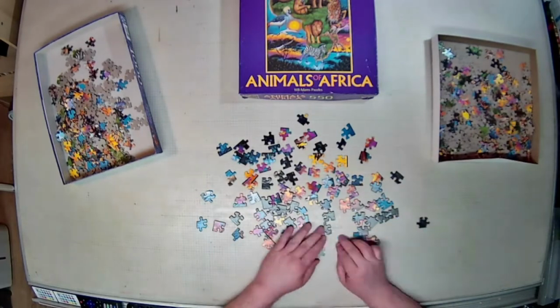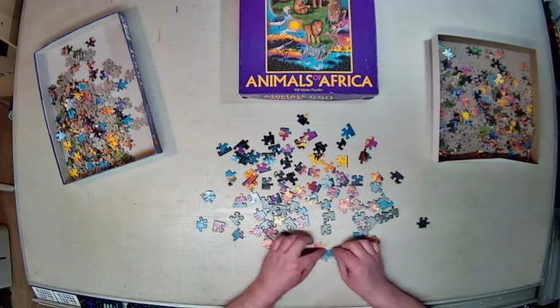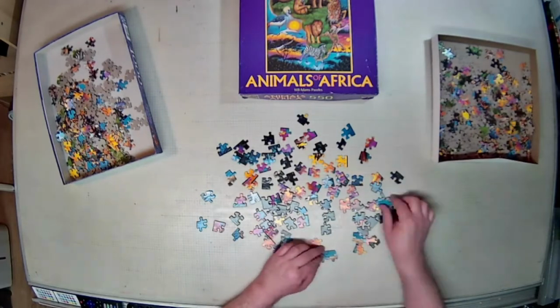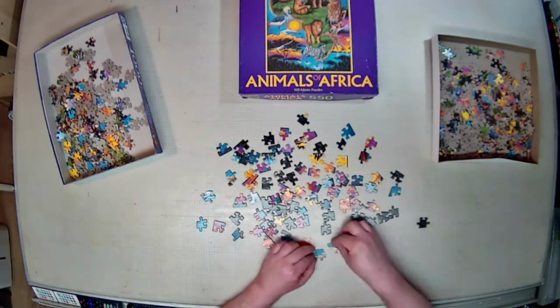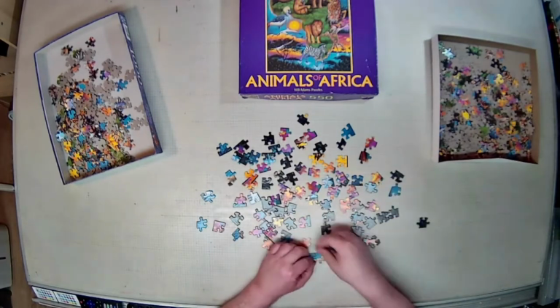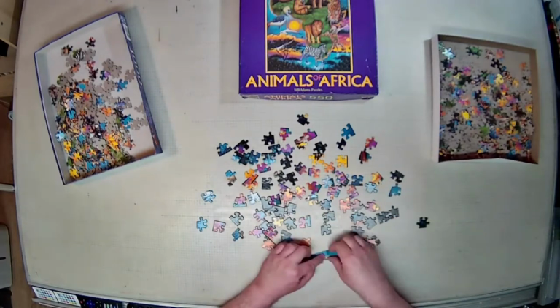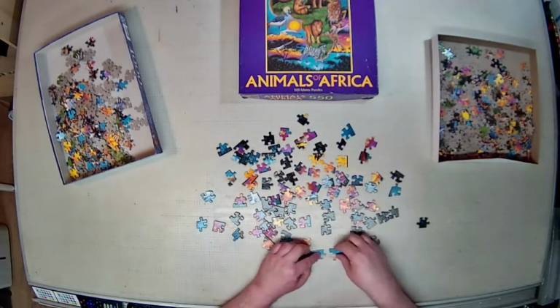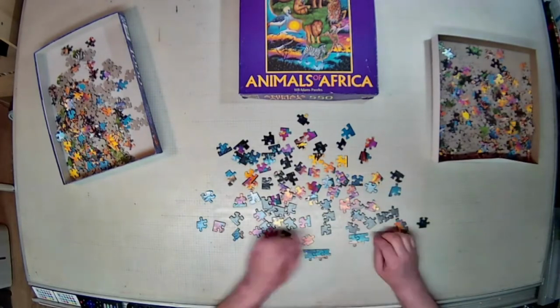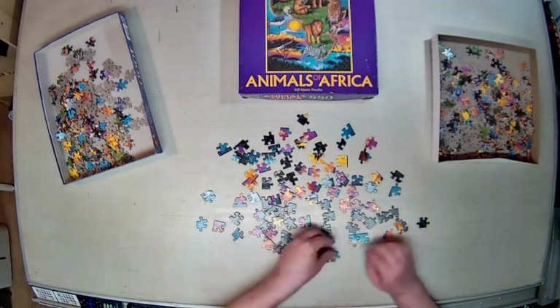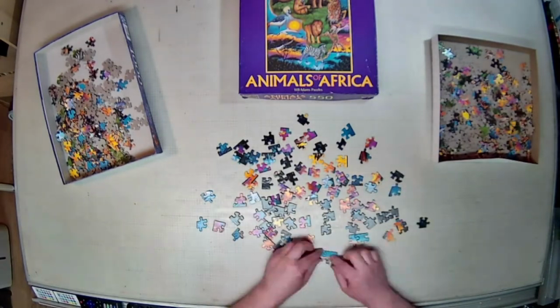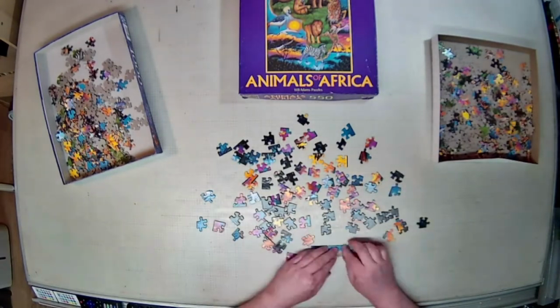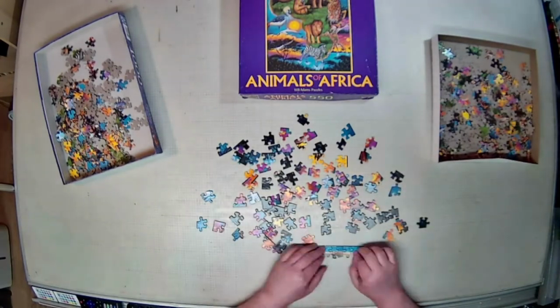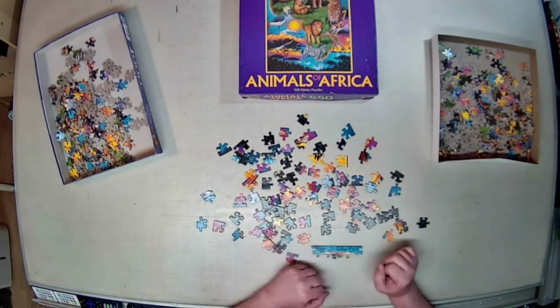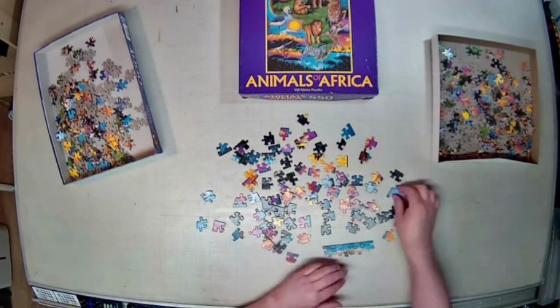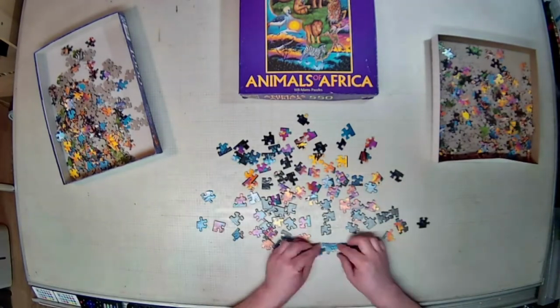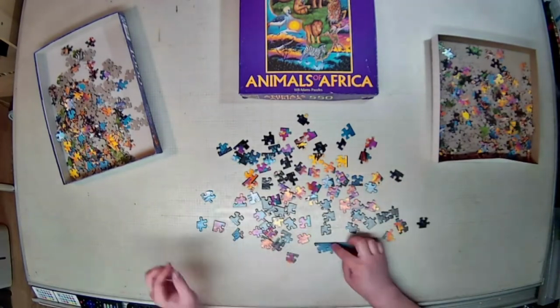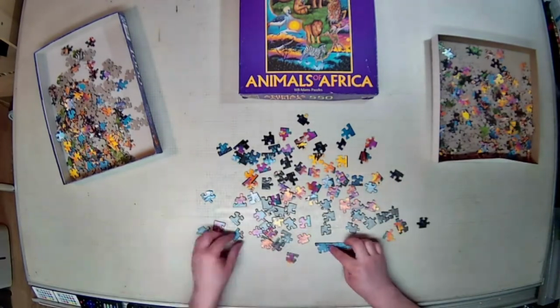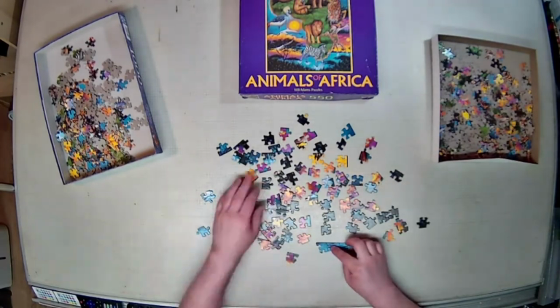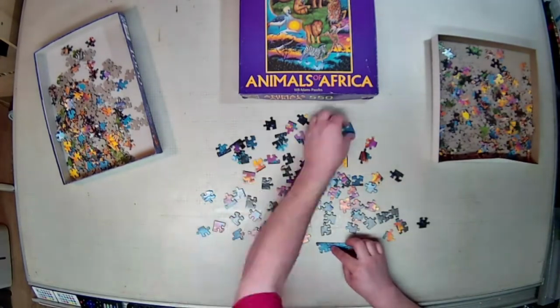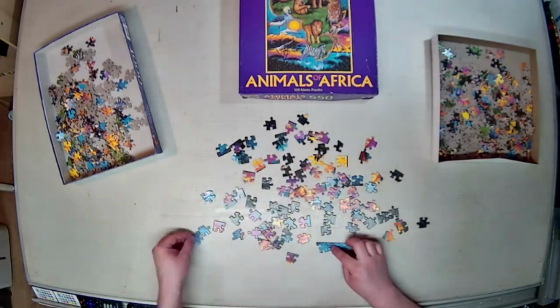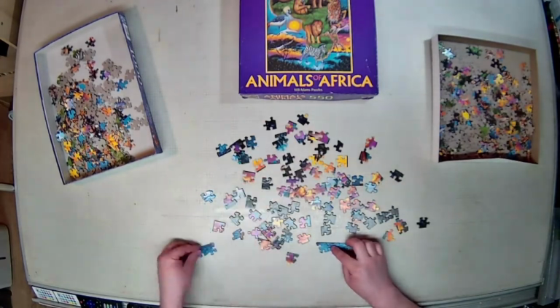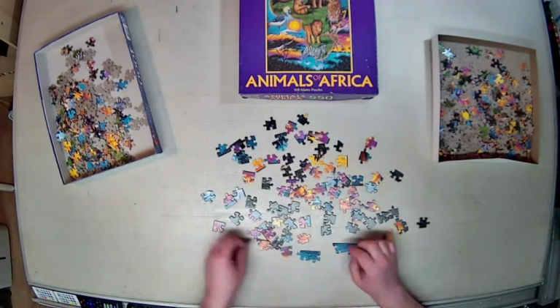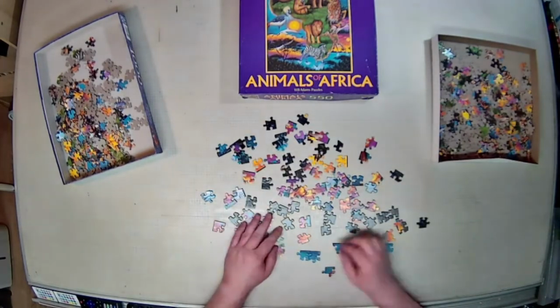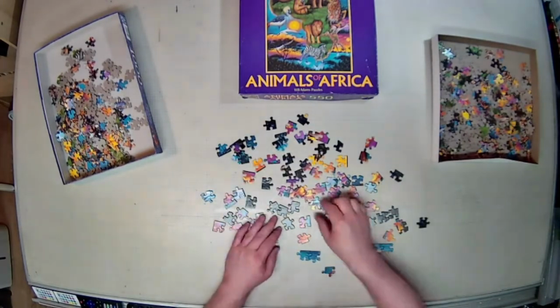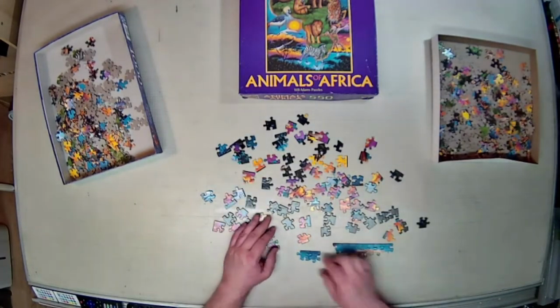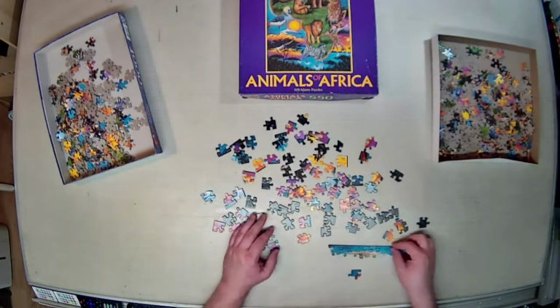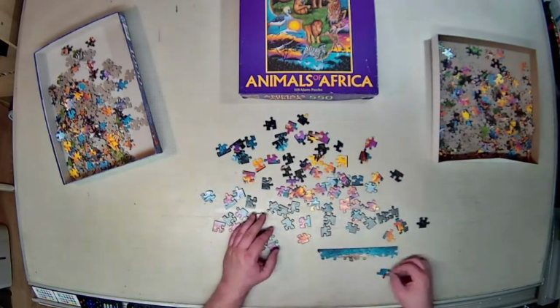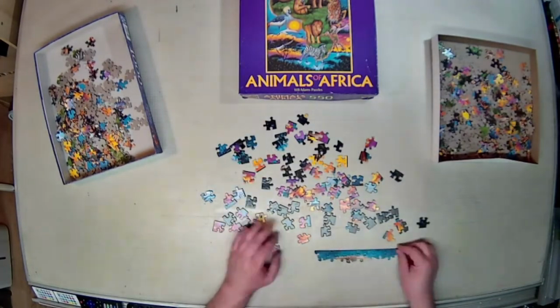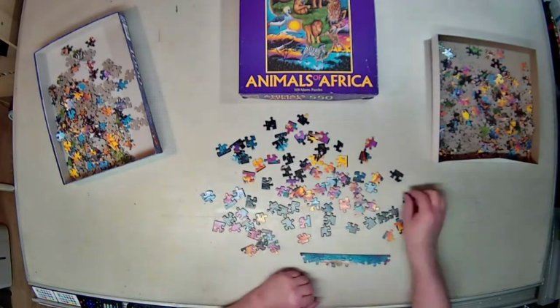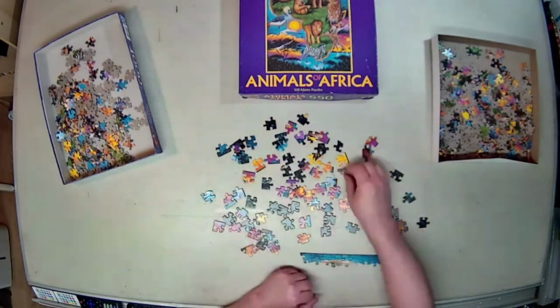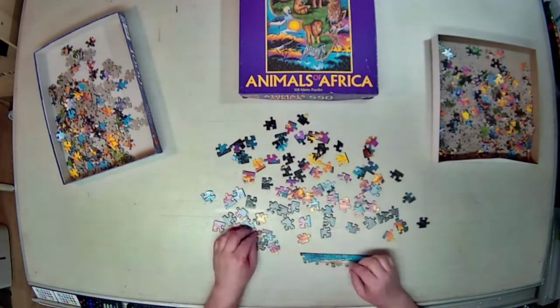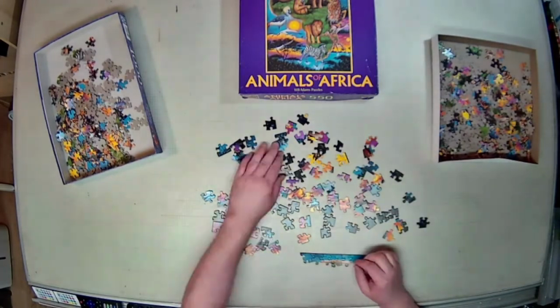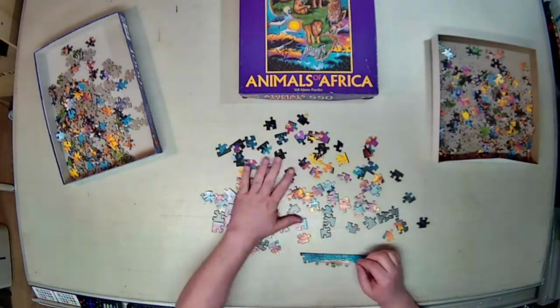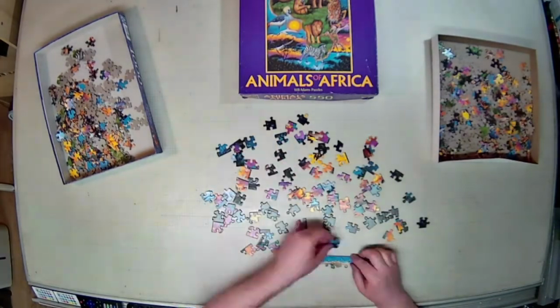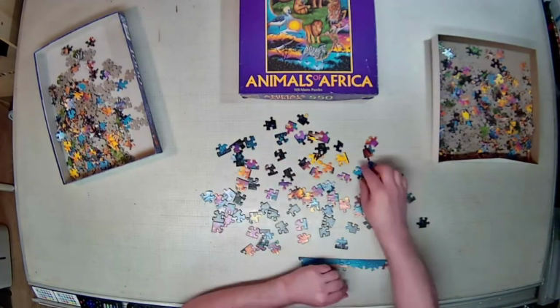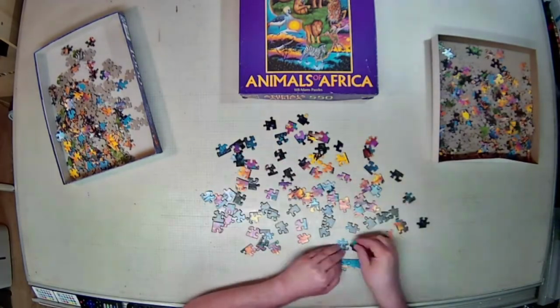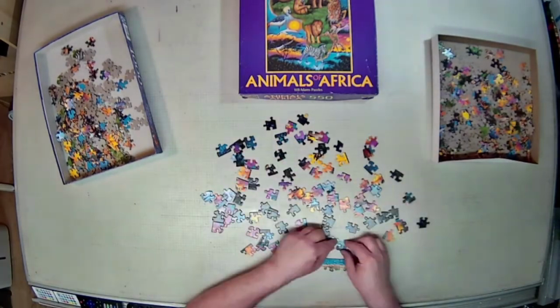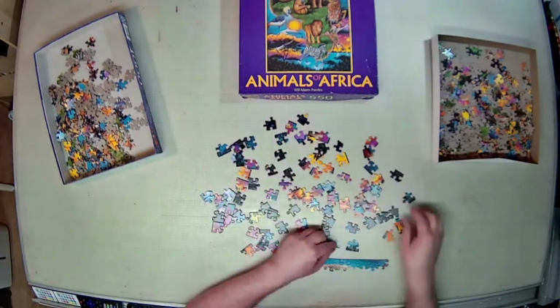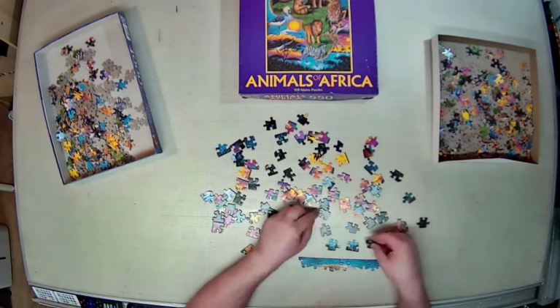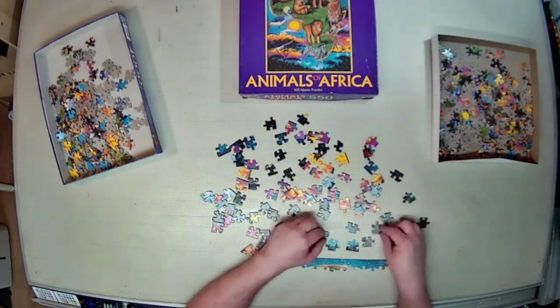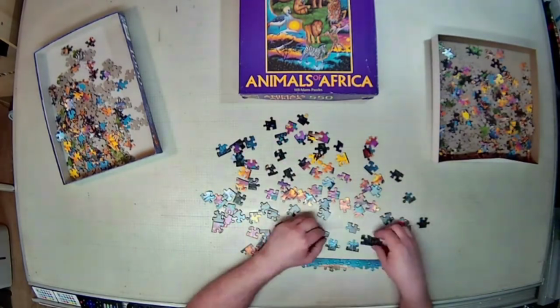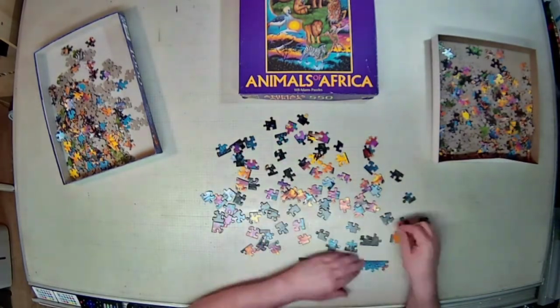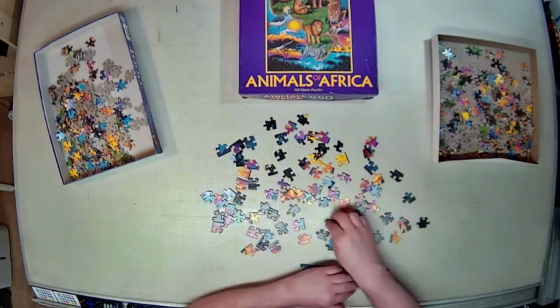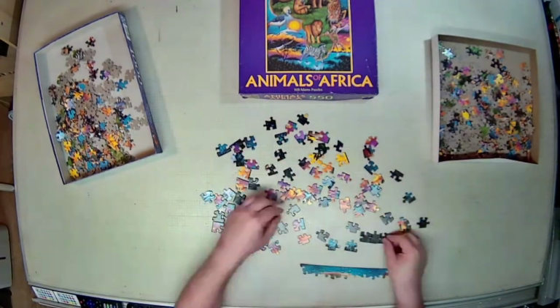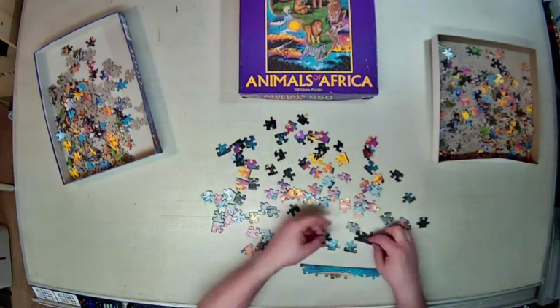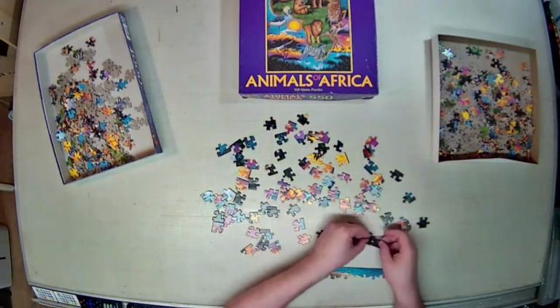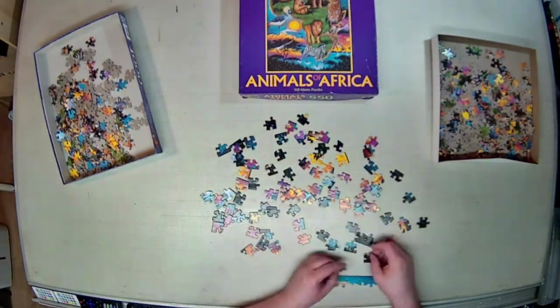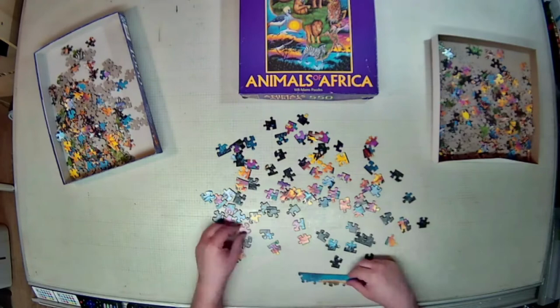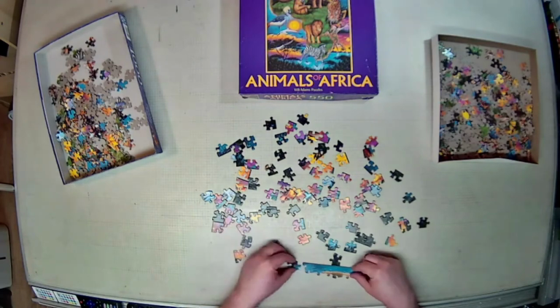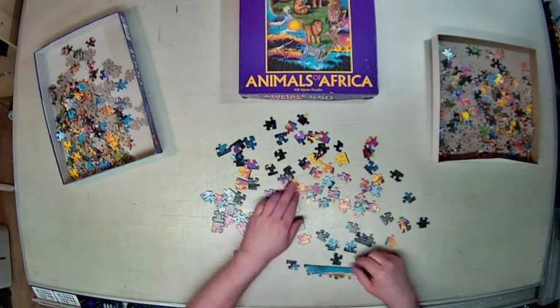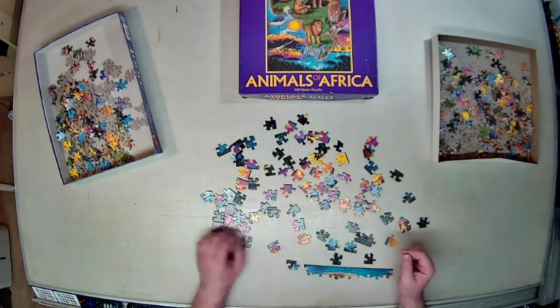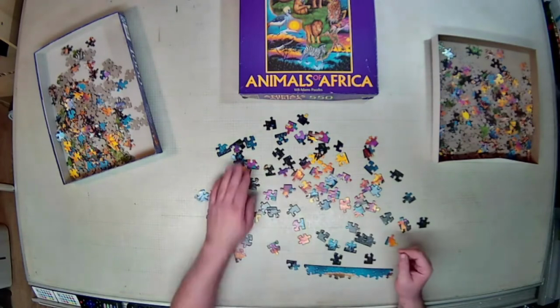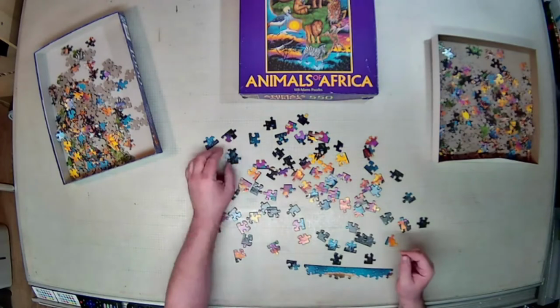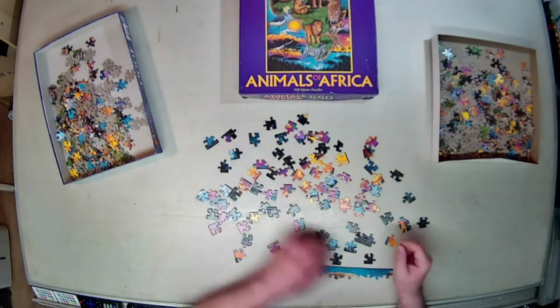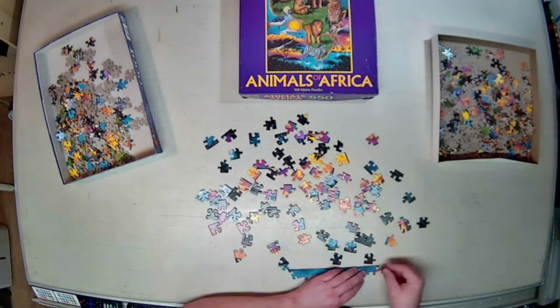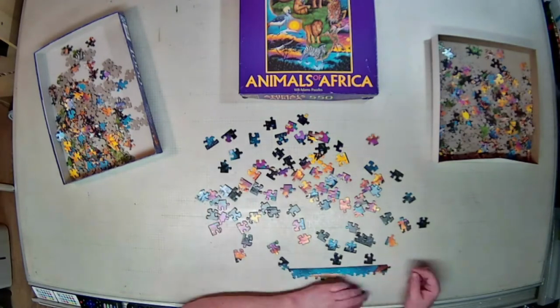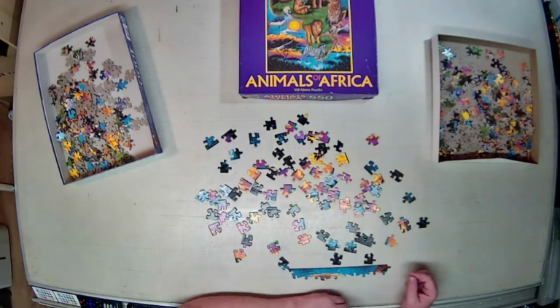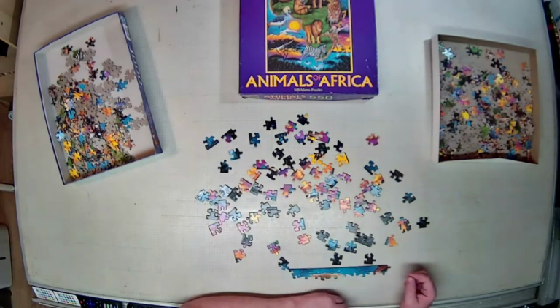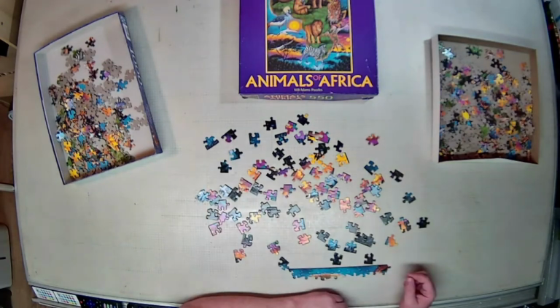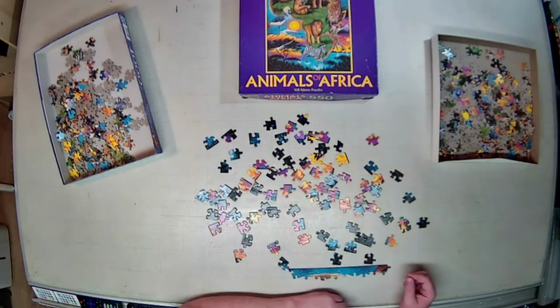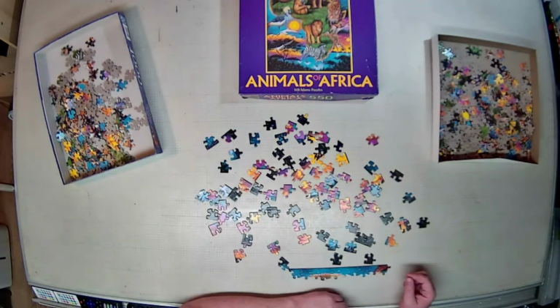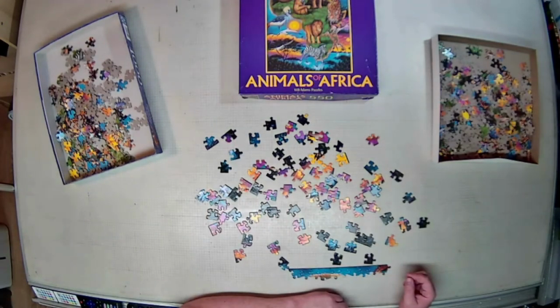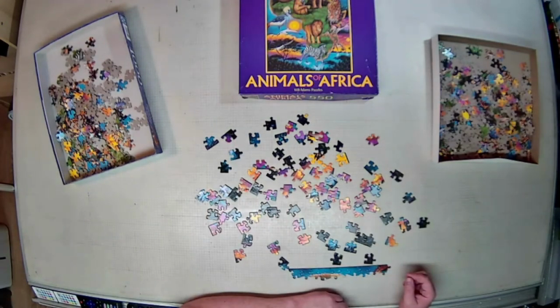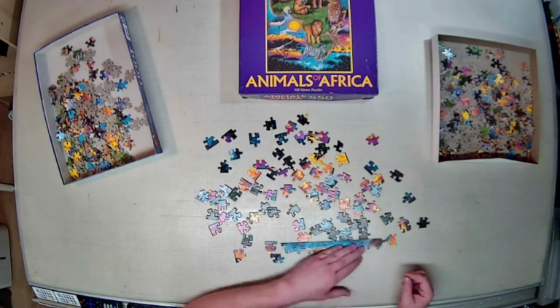The artwork is by Wayne Still, another person I was not able to find a website for.